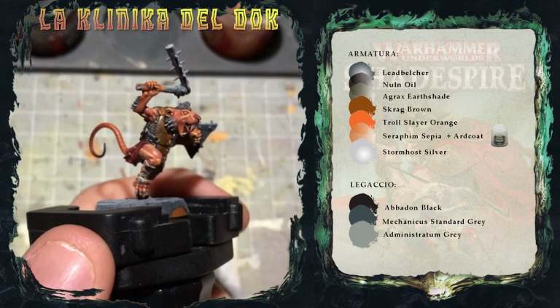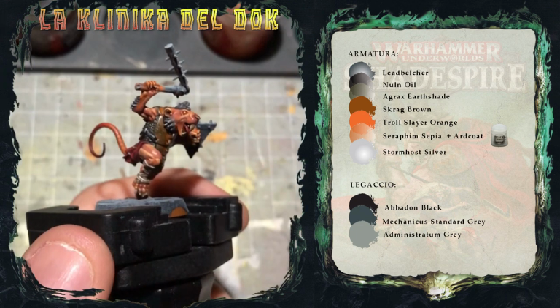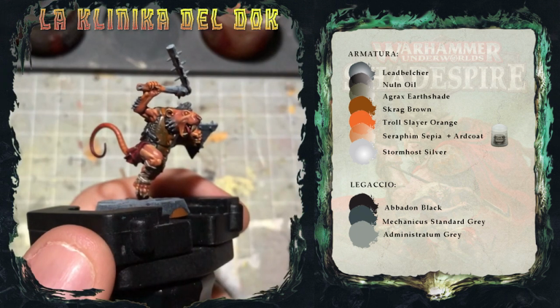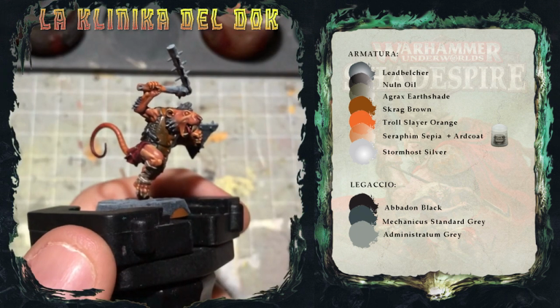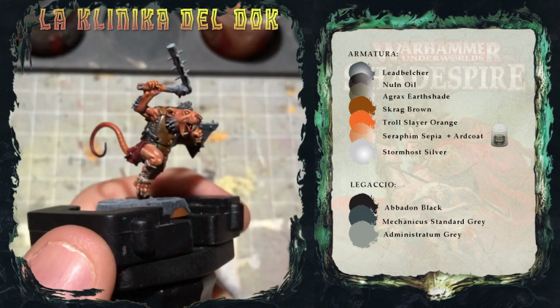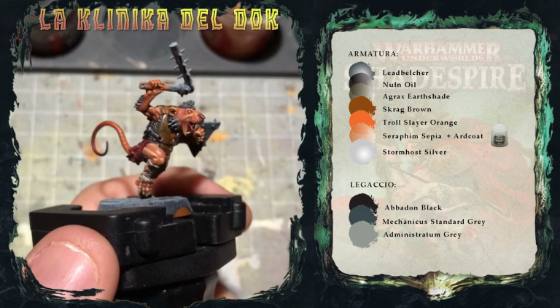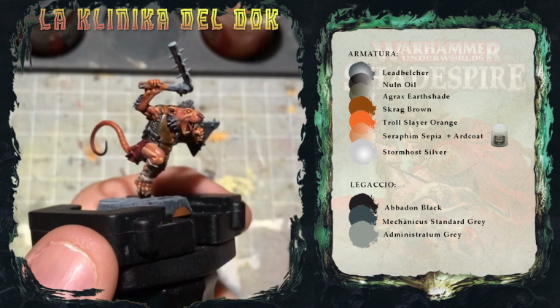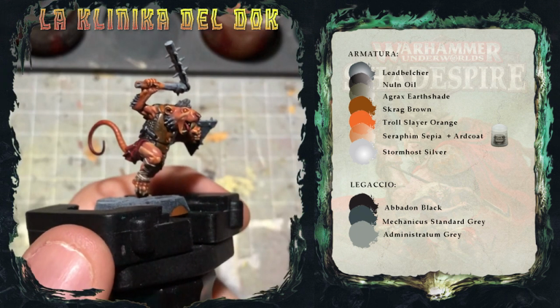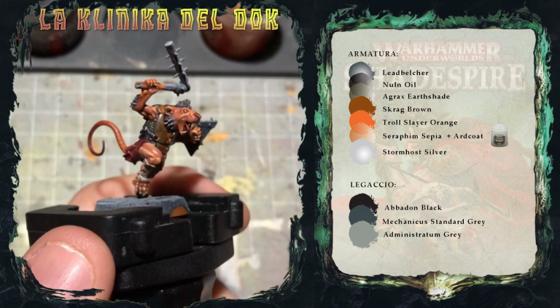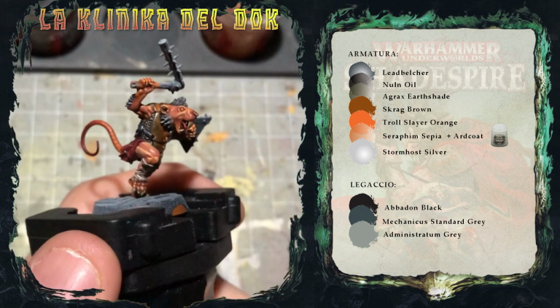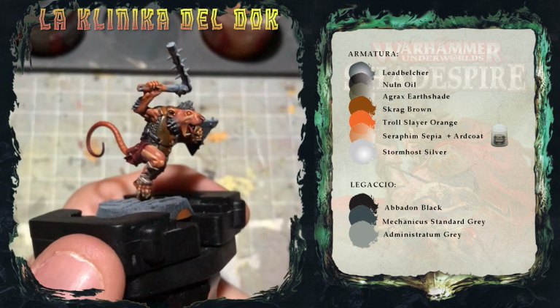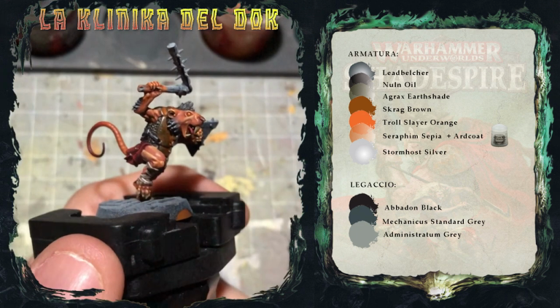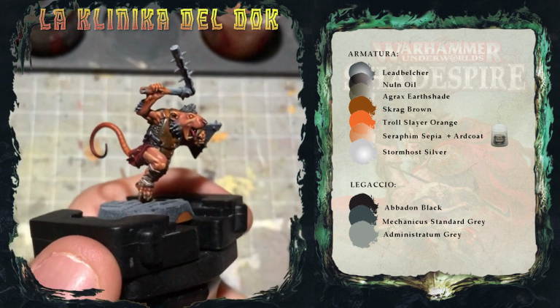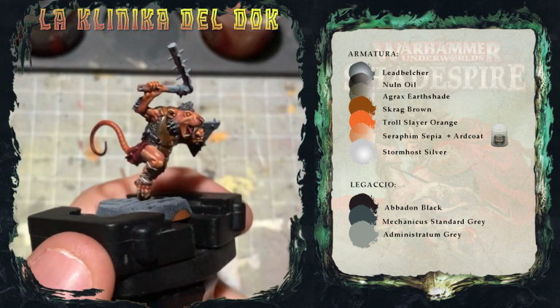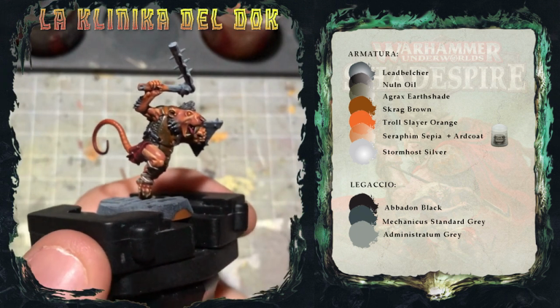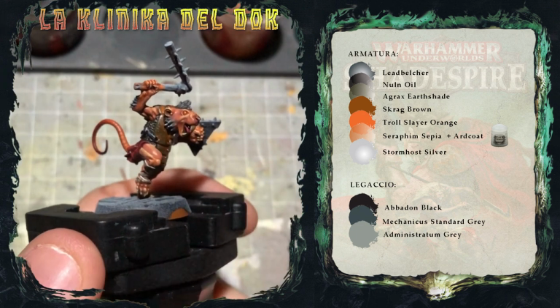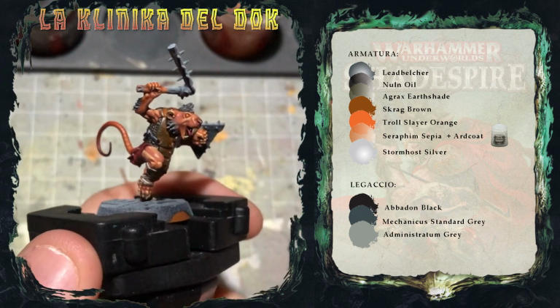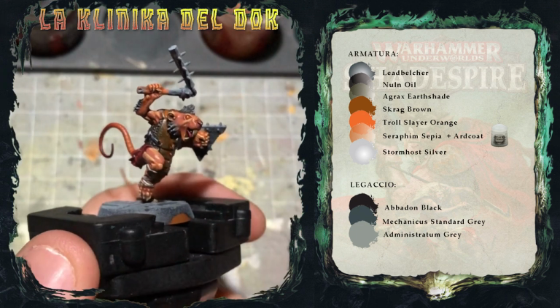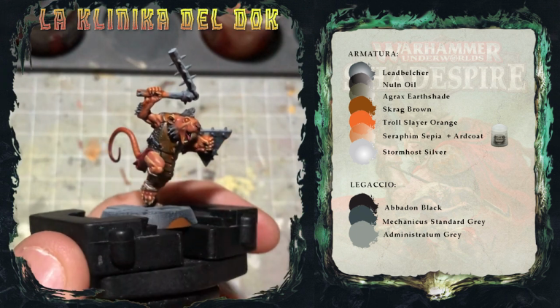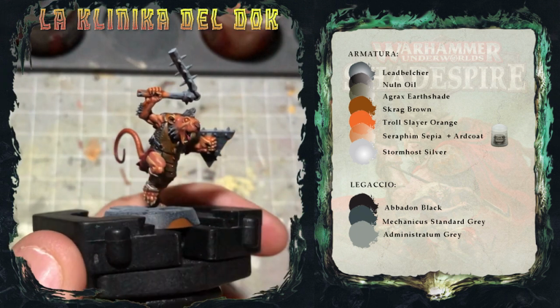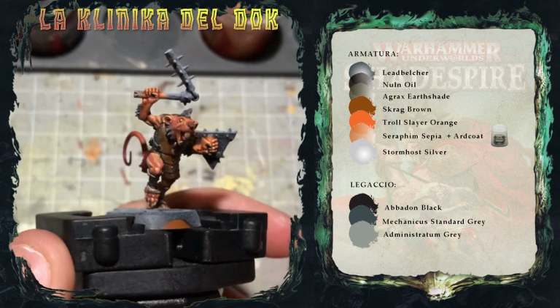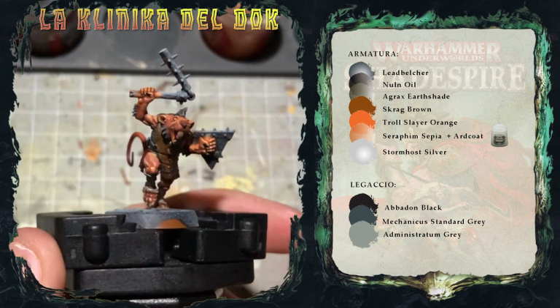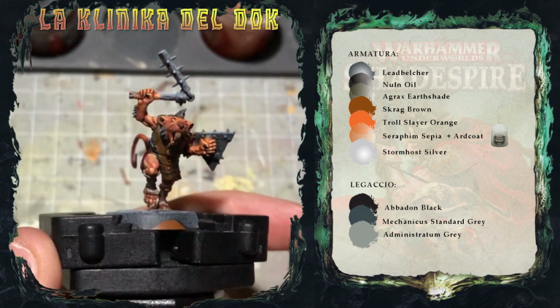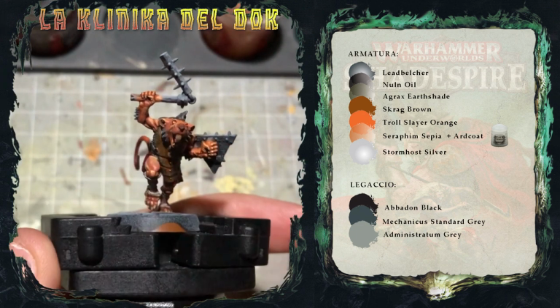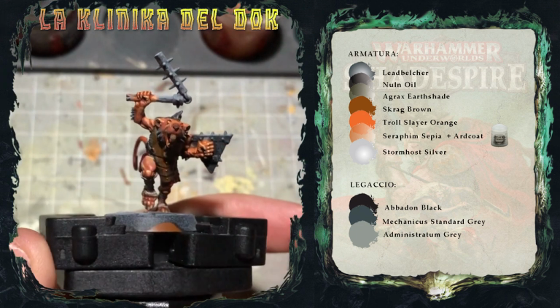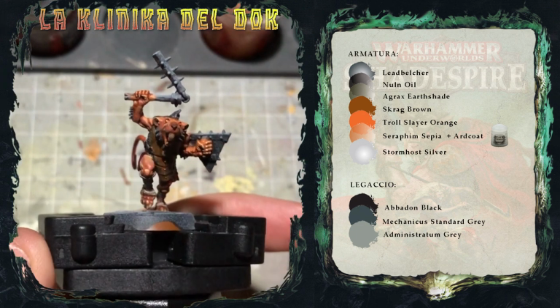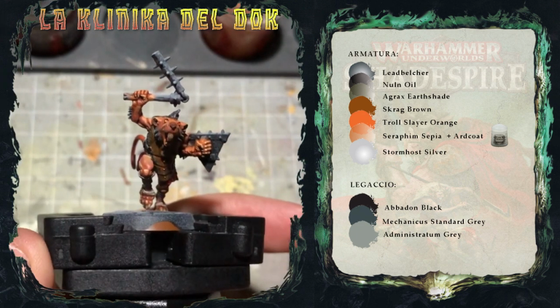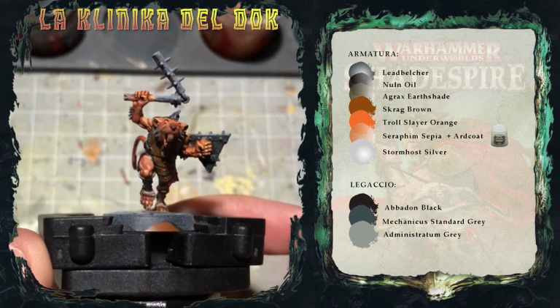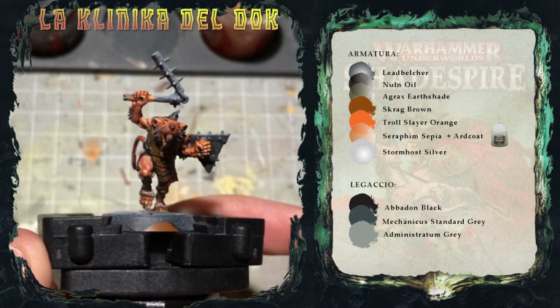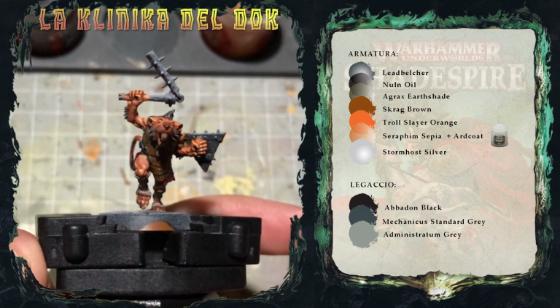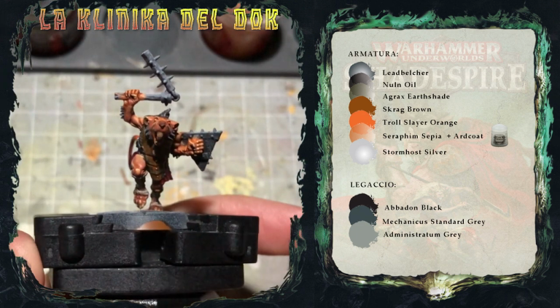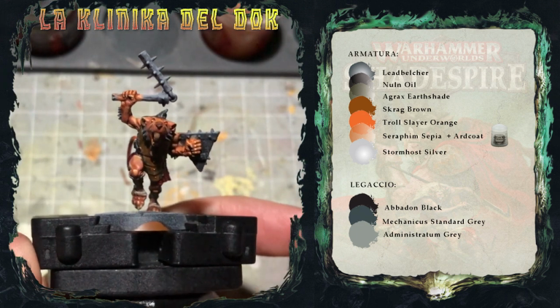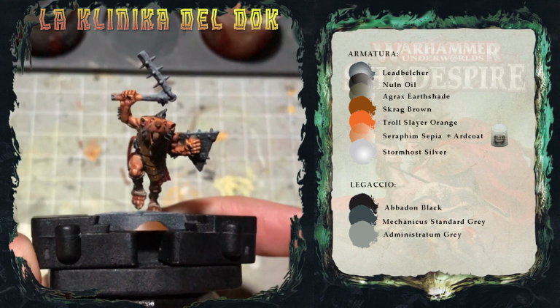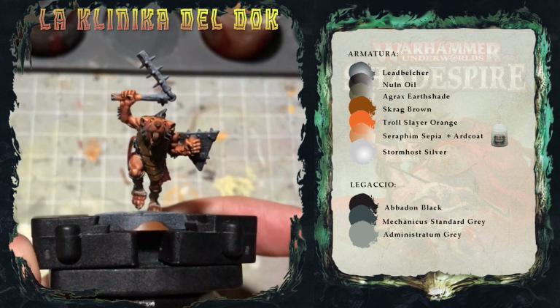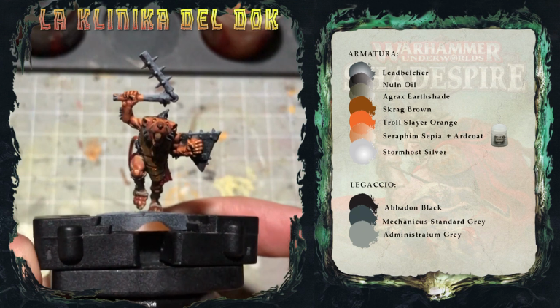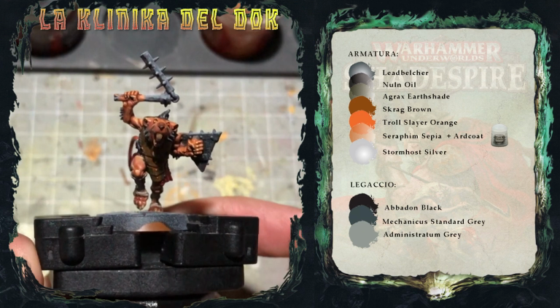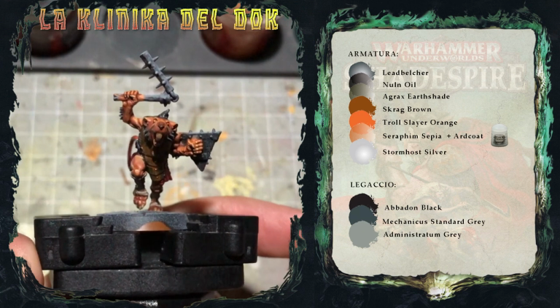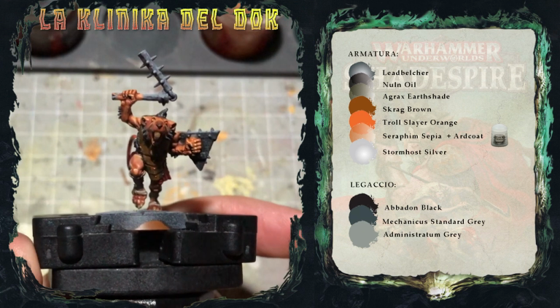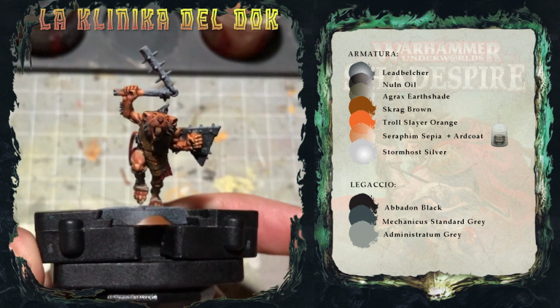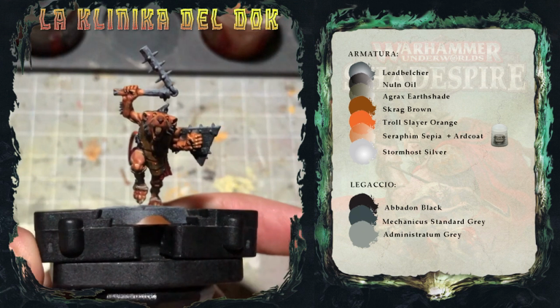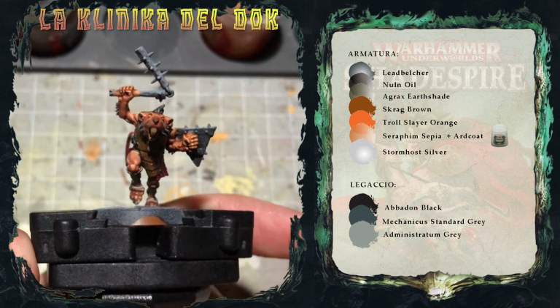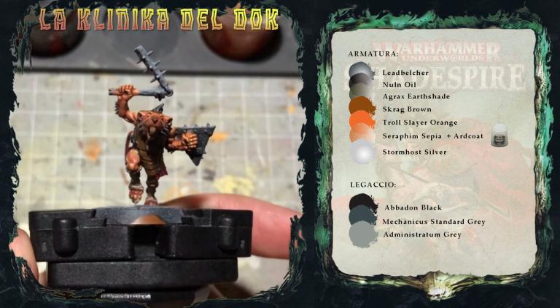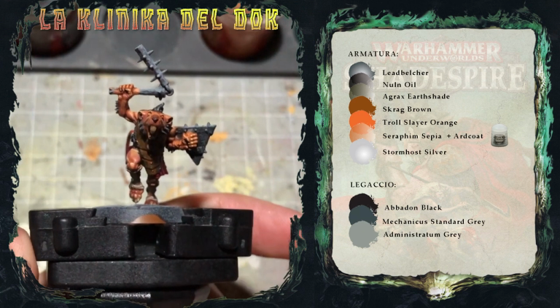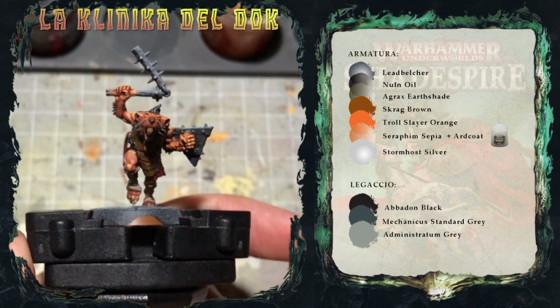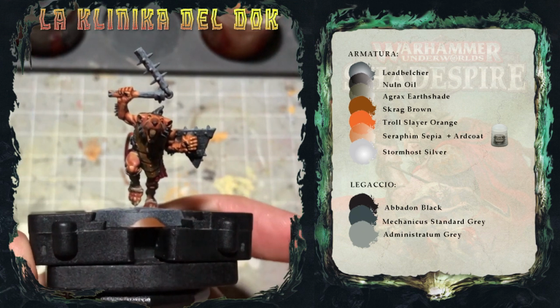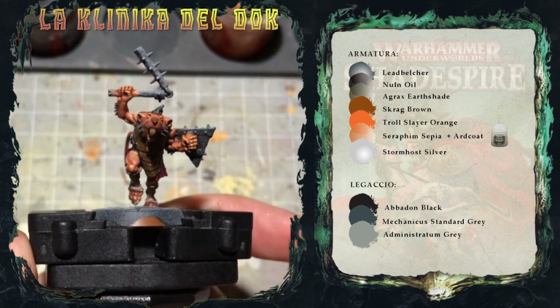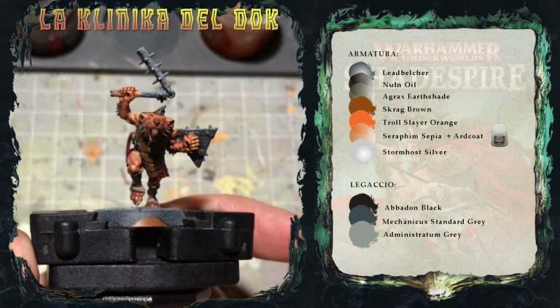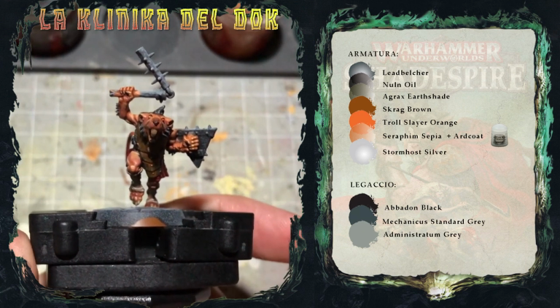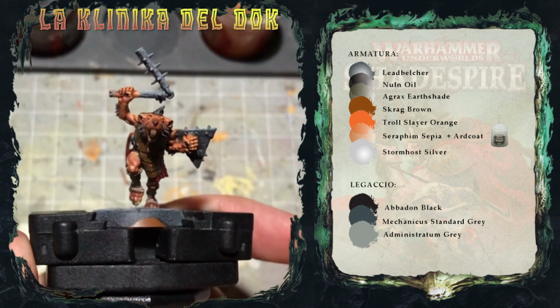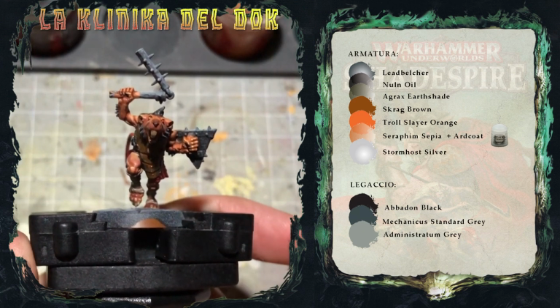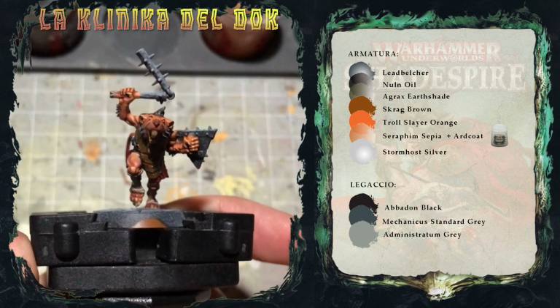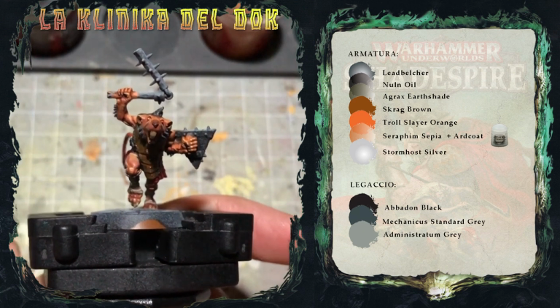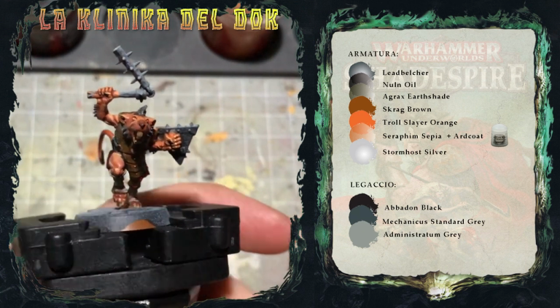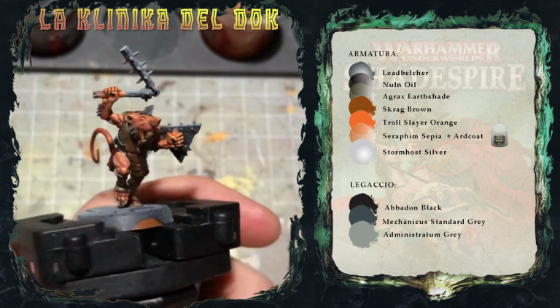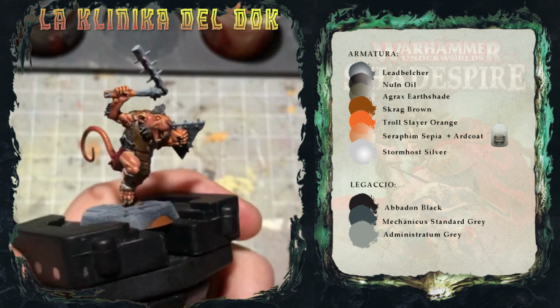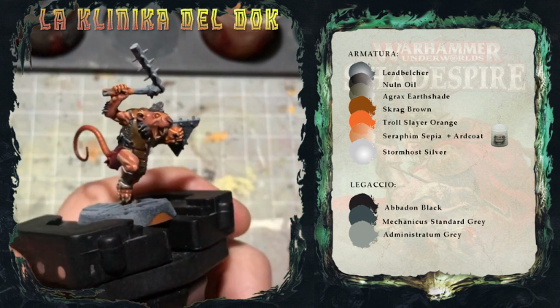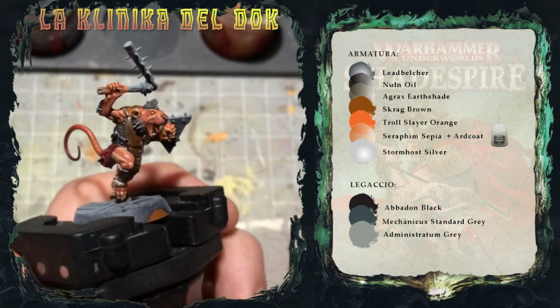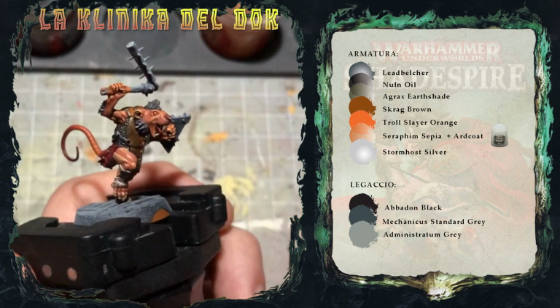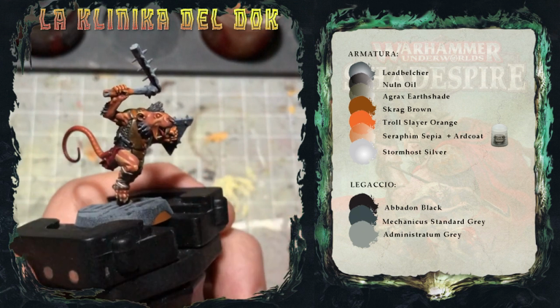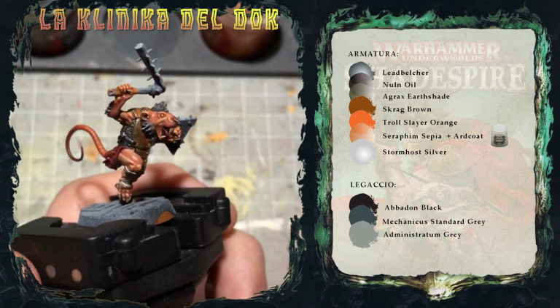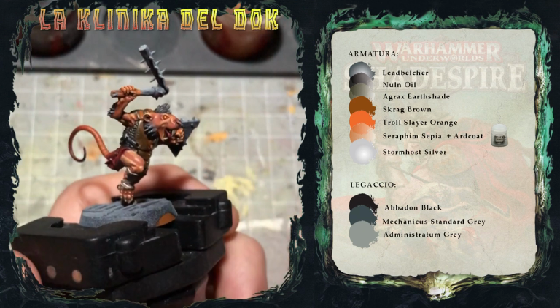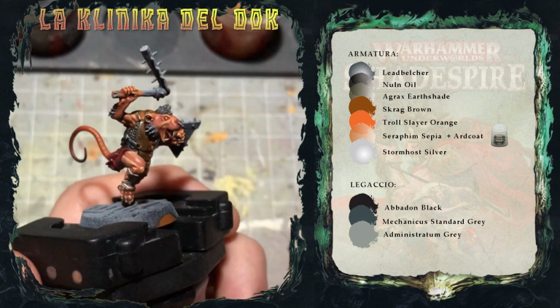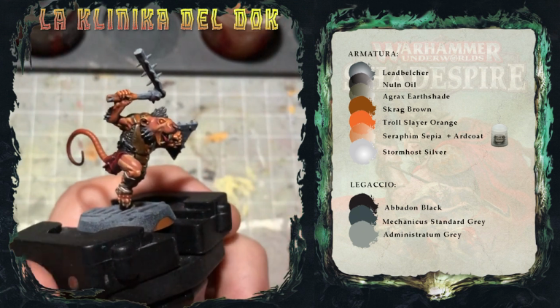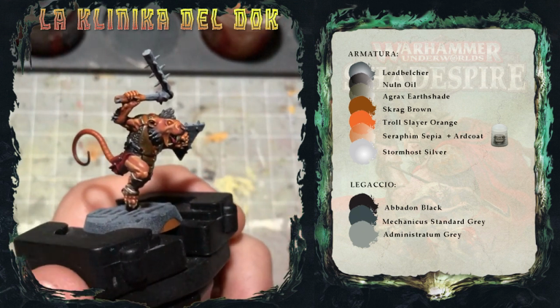Ed ecco fatto. Come vedete, ci mancano solo le armi da dipingere, che tratteremo nella prossima puntata. Alla prossima!